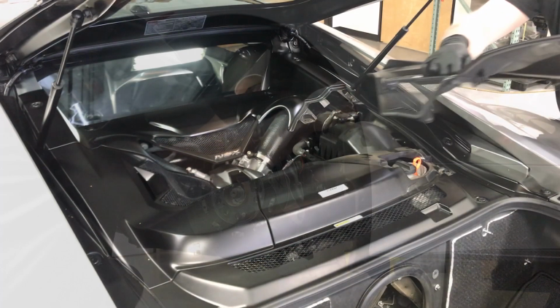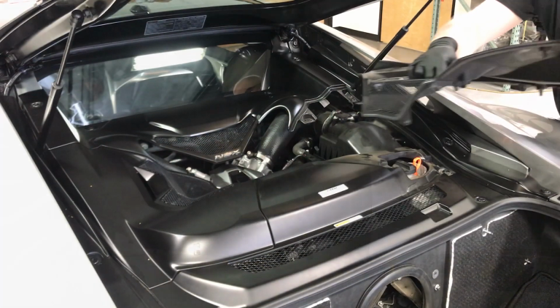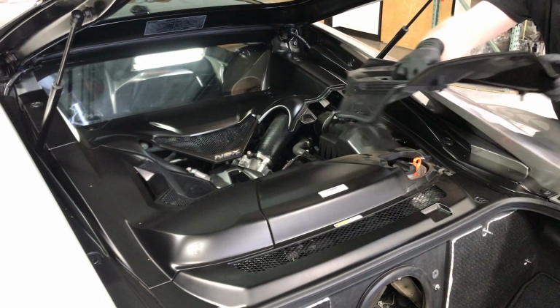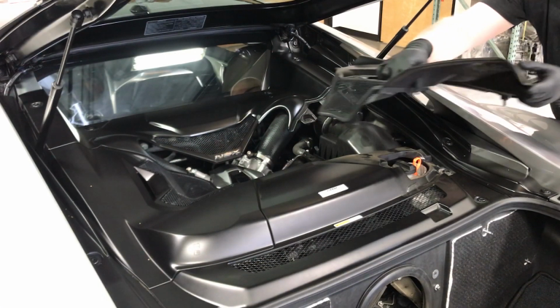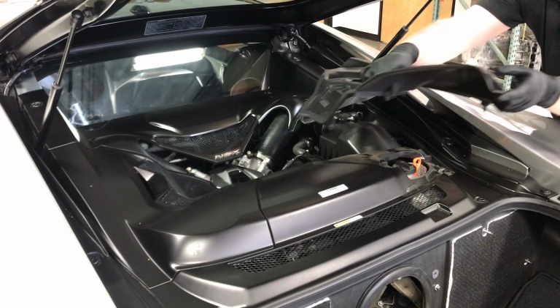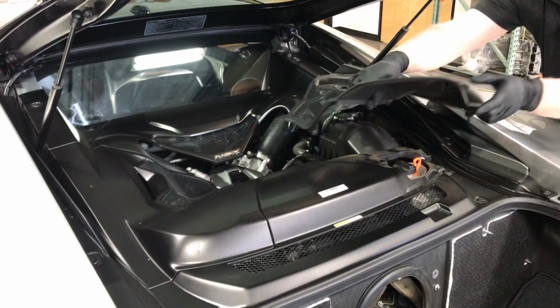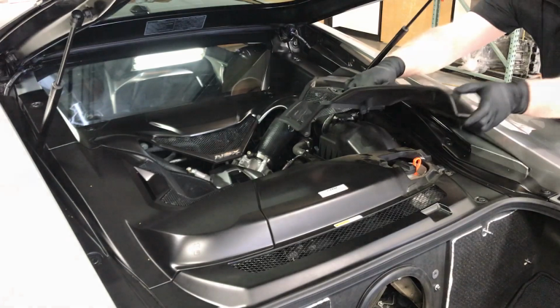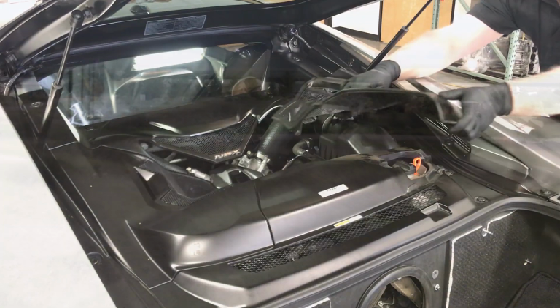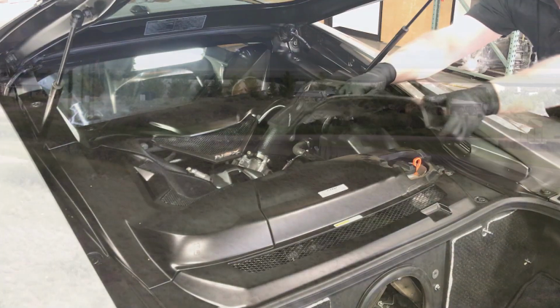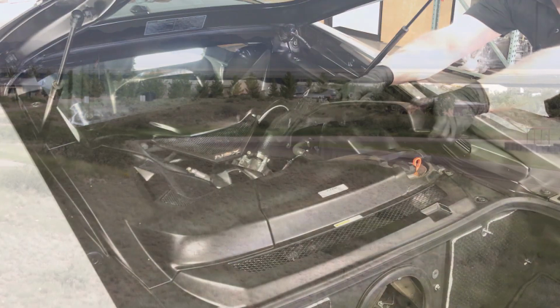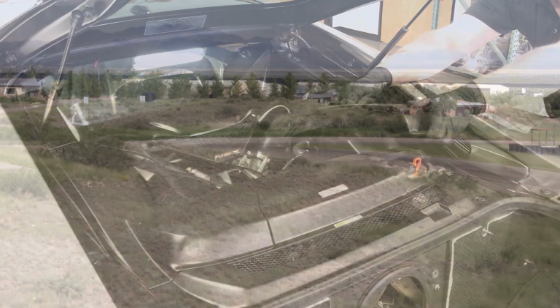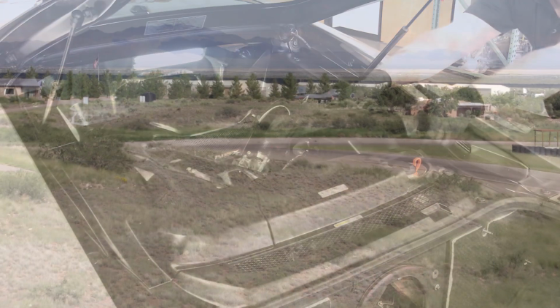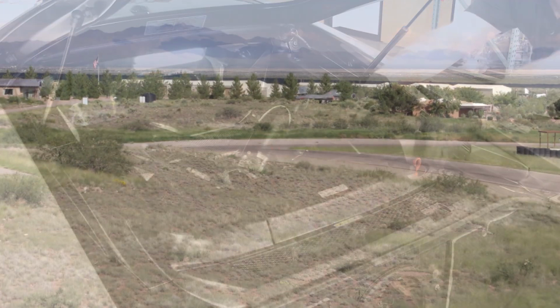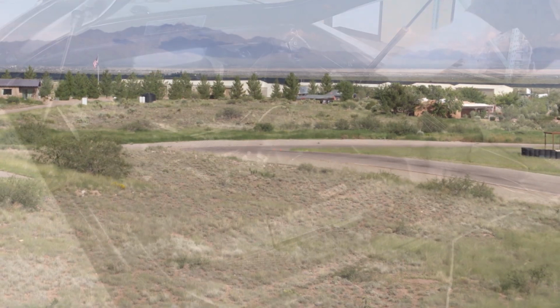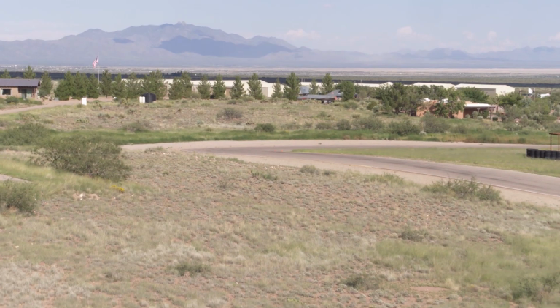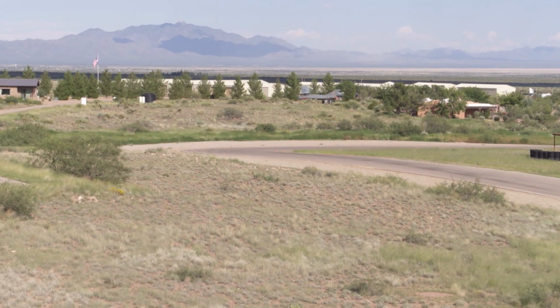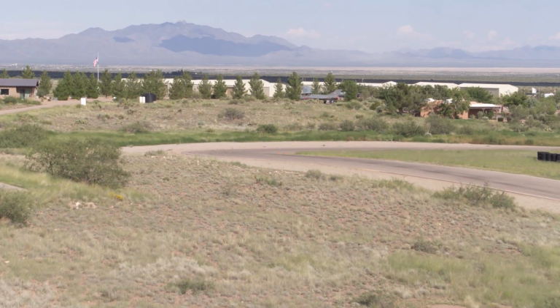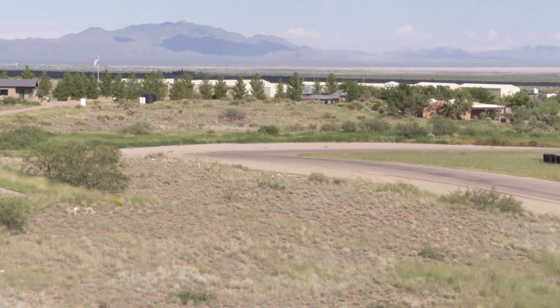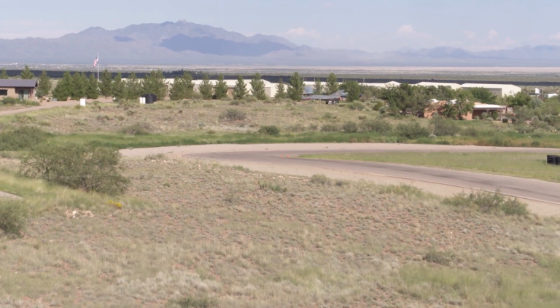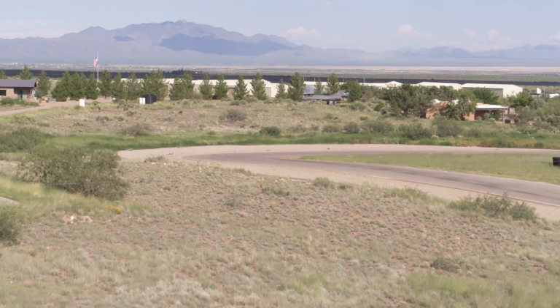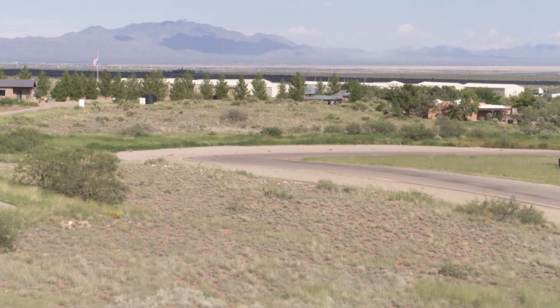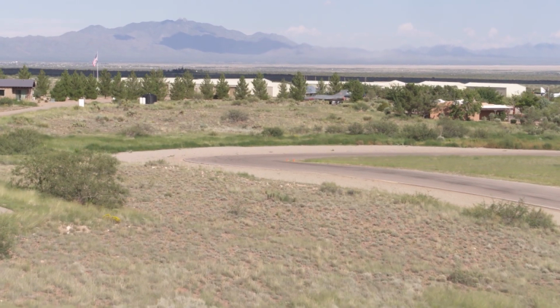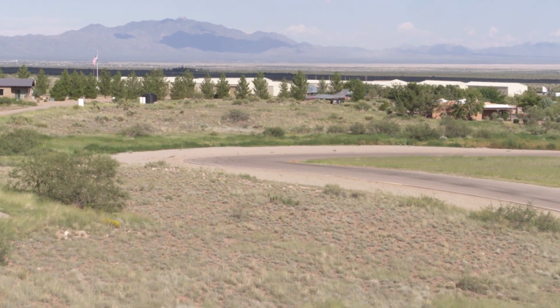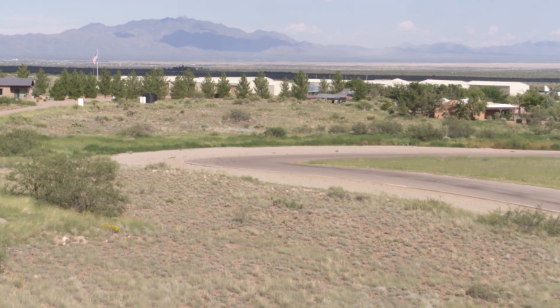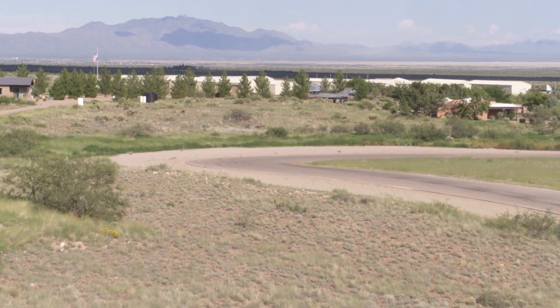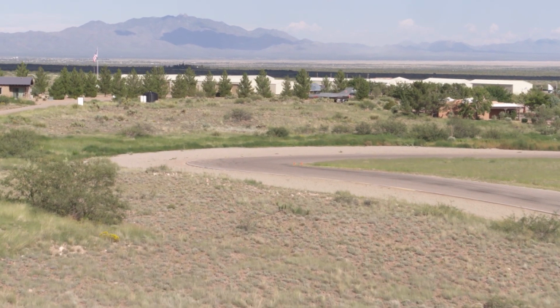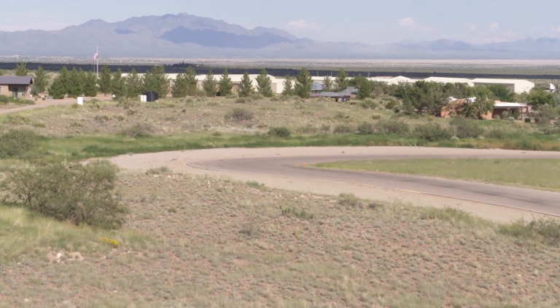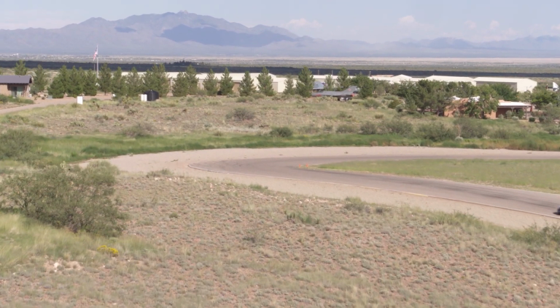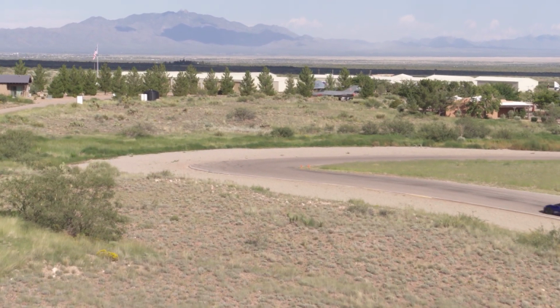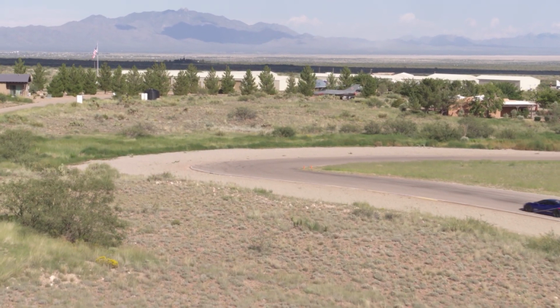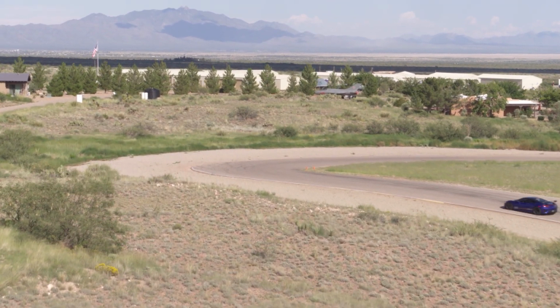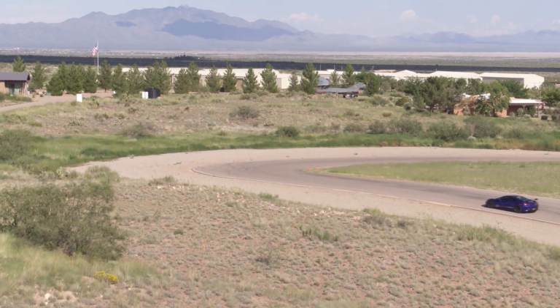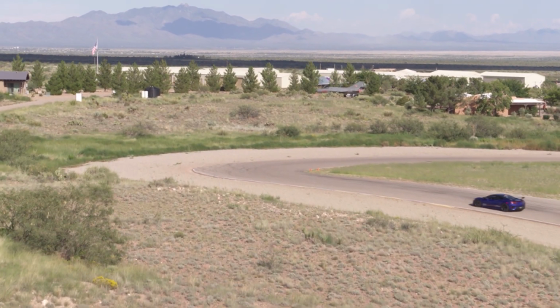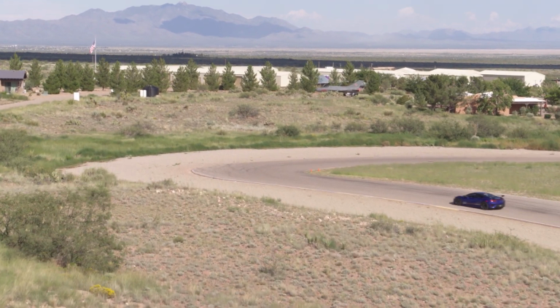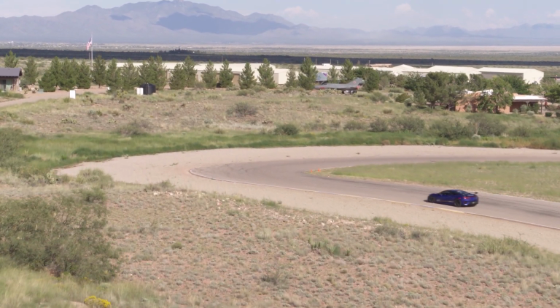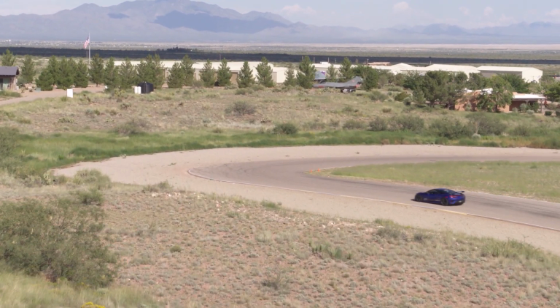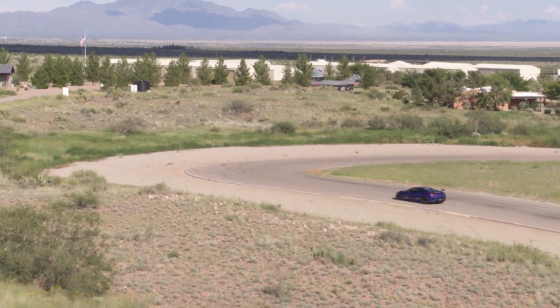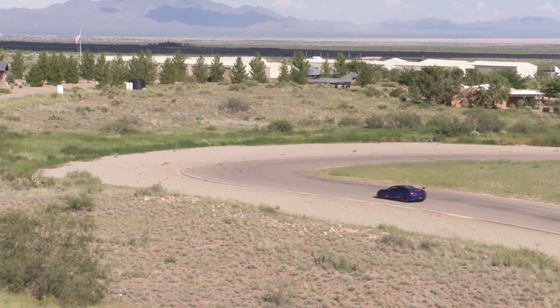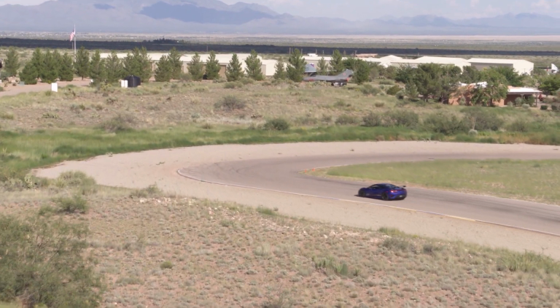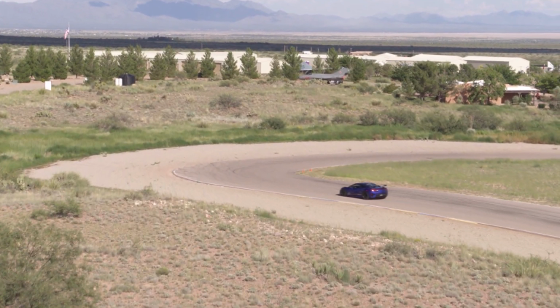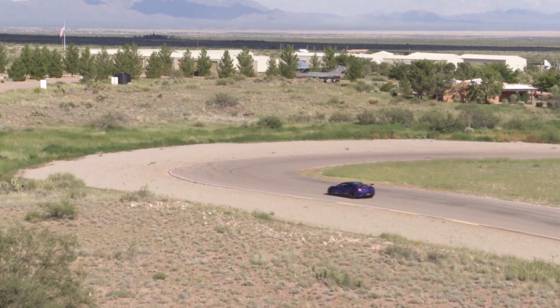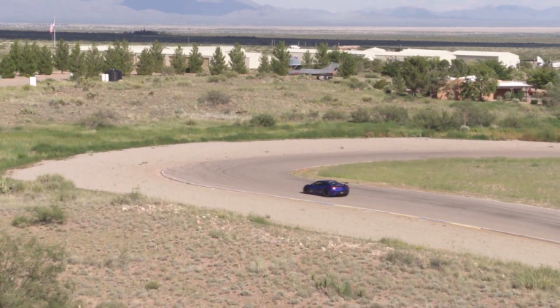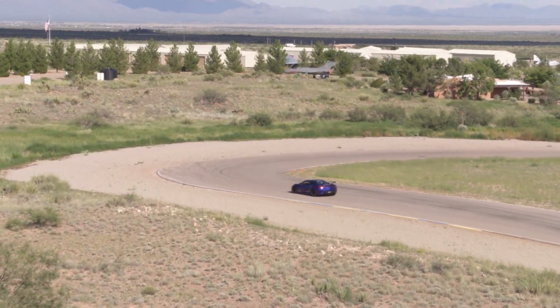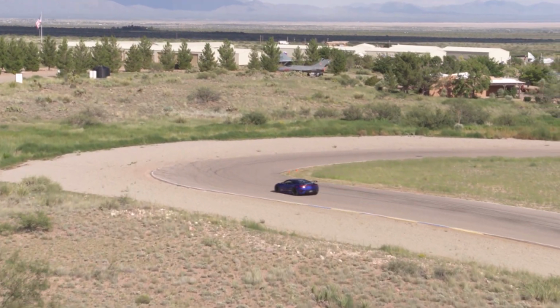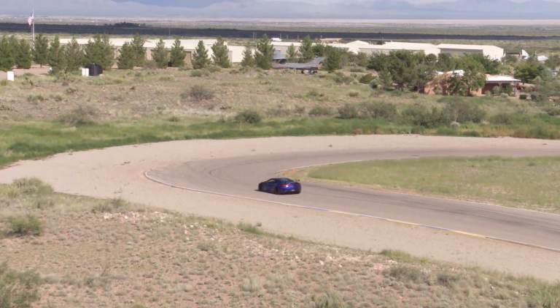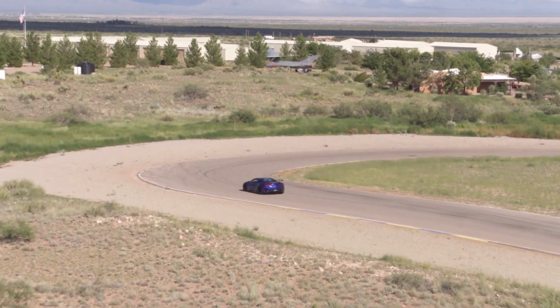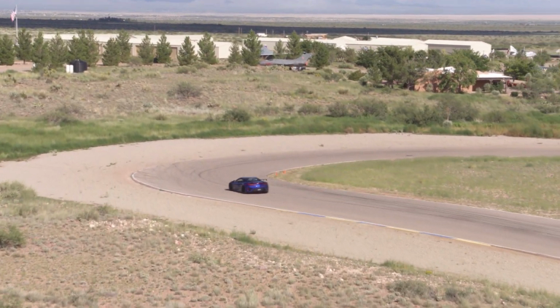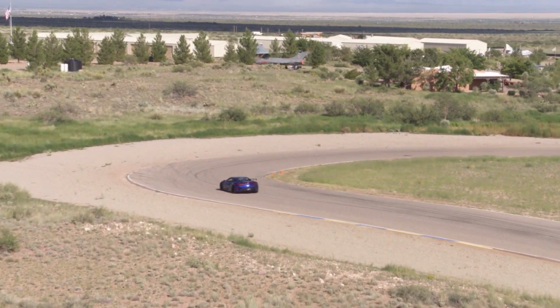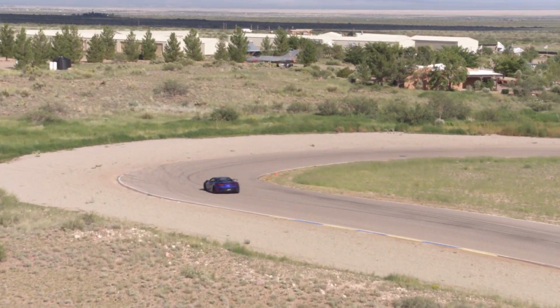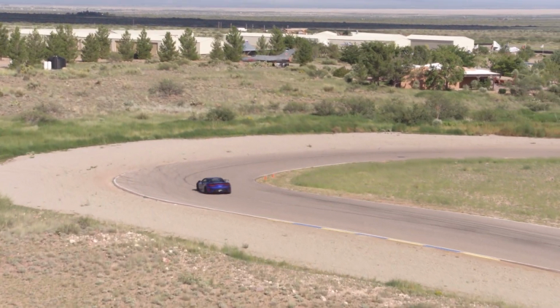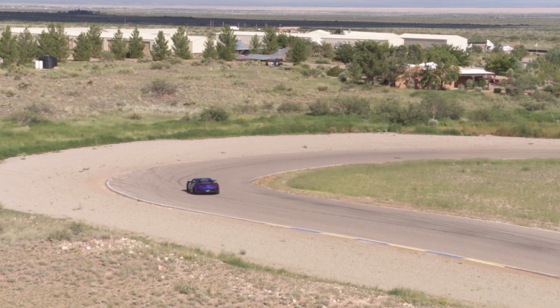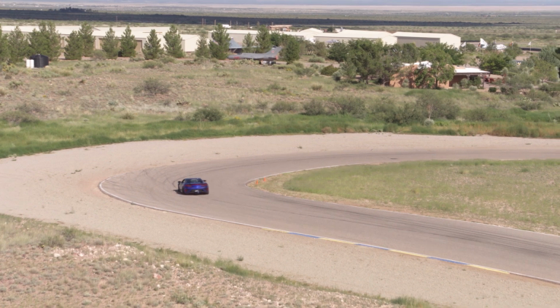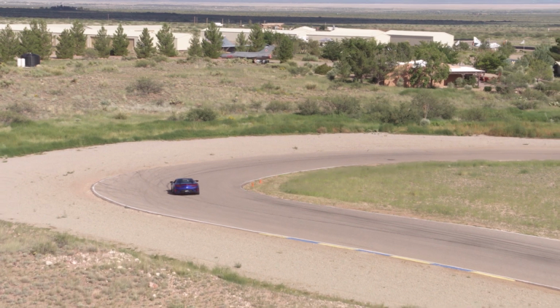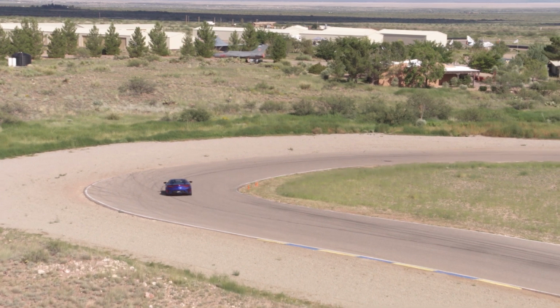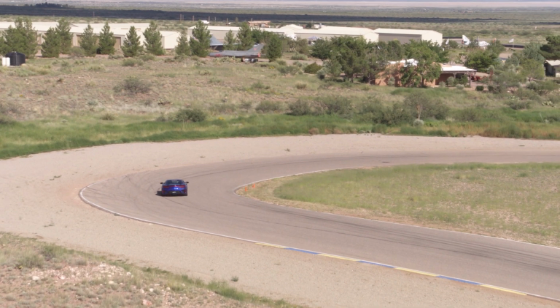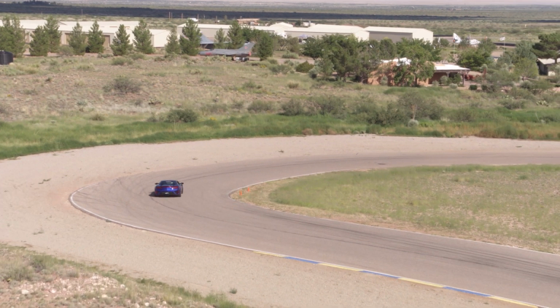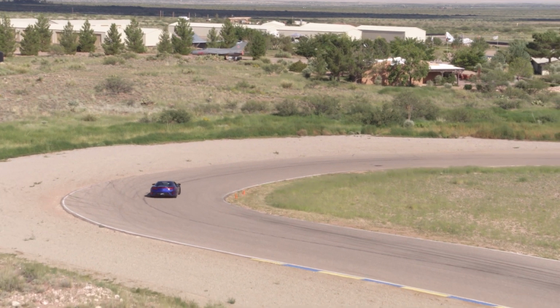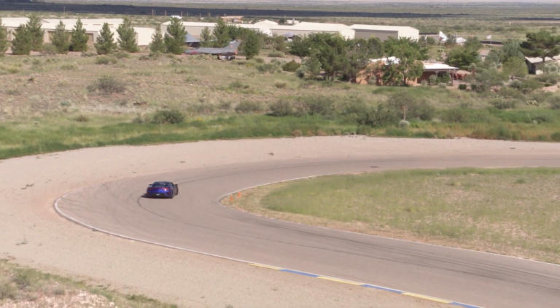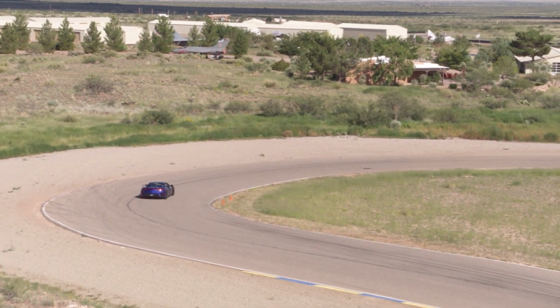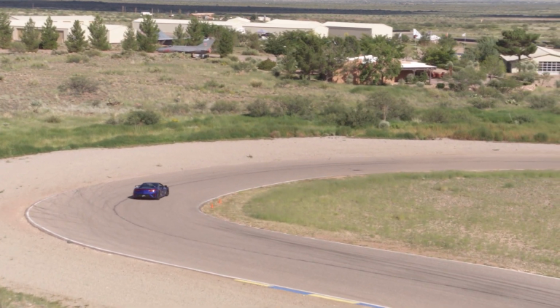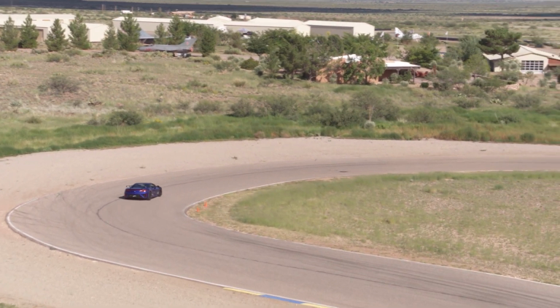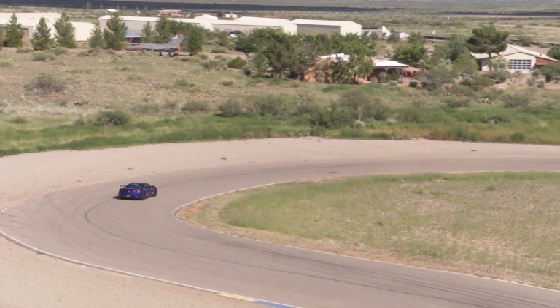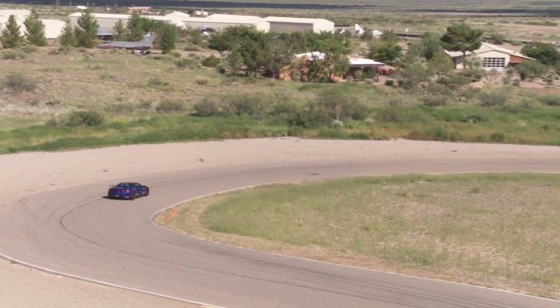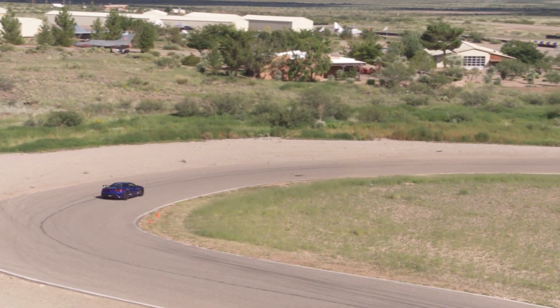Finally, replace the engine covers. Installation is now complete. Some smoke from residual oils will burn off in the next heat cycles. Enjoy your new Science of Speed Sport downpipes.